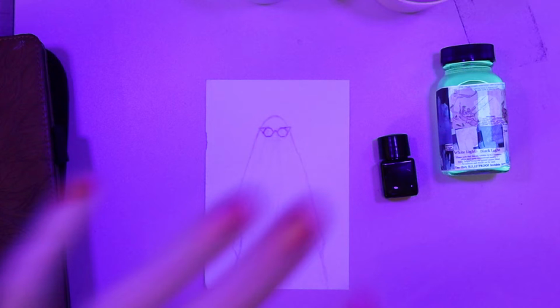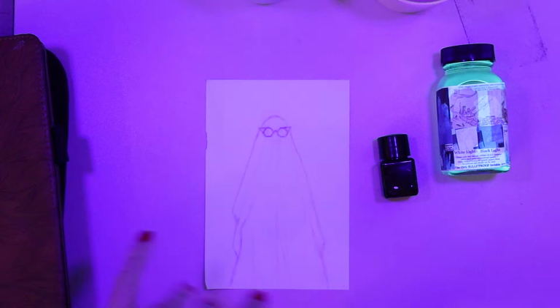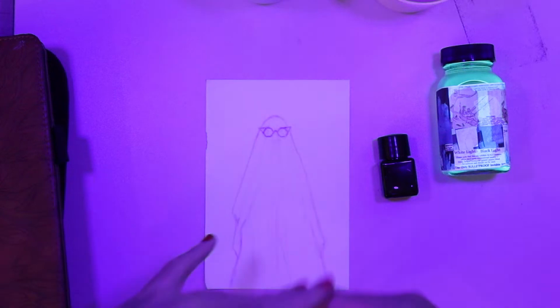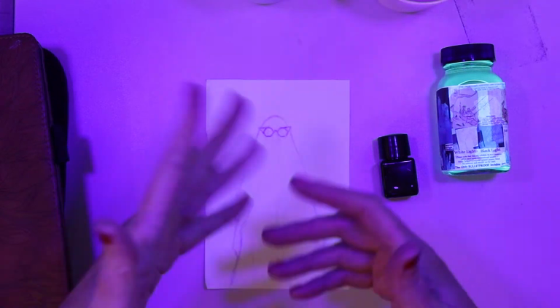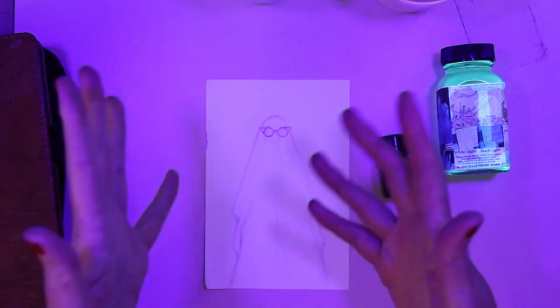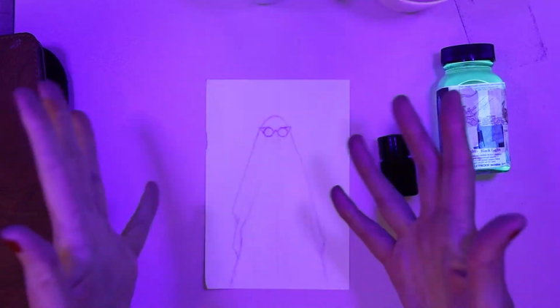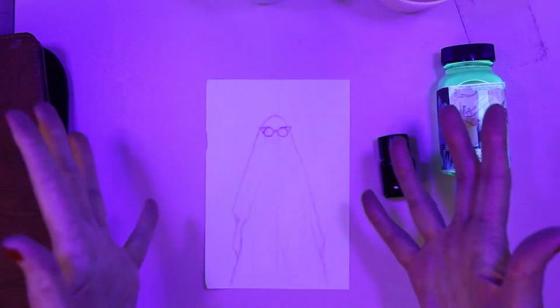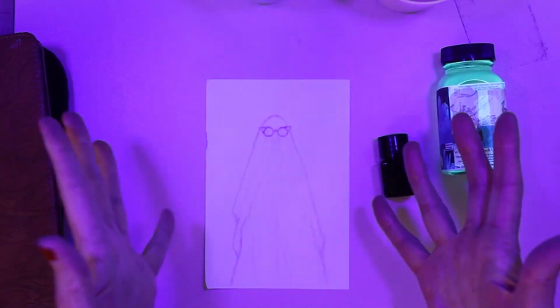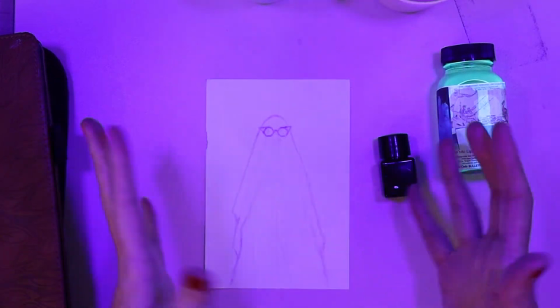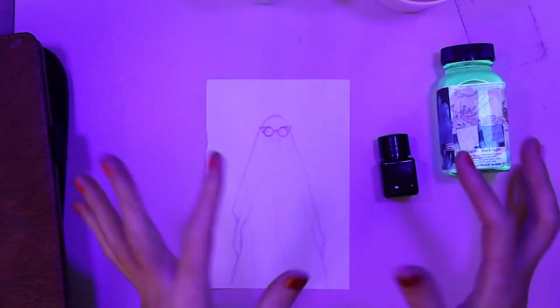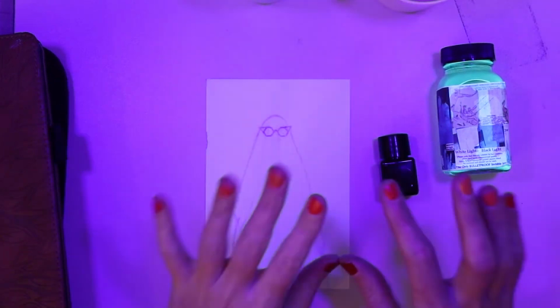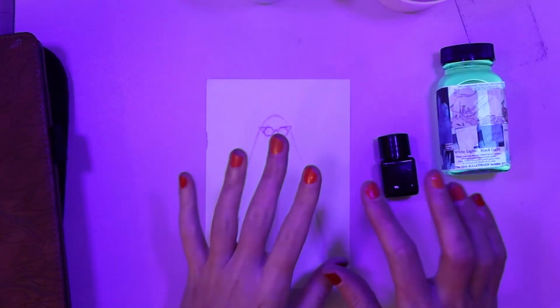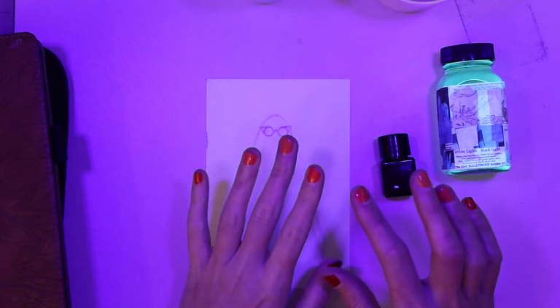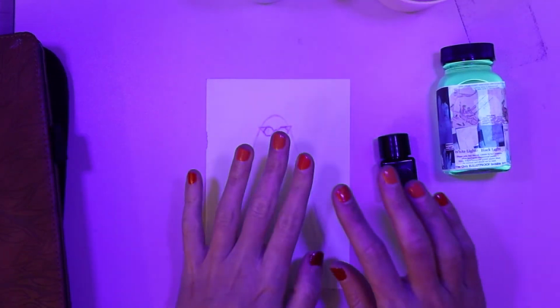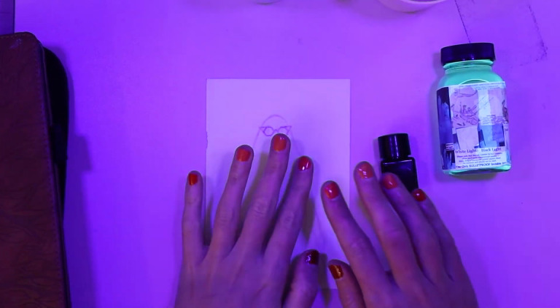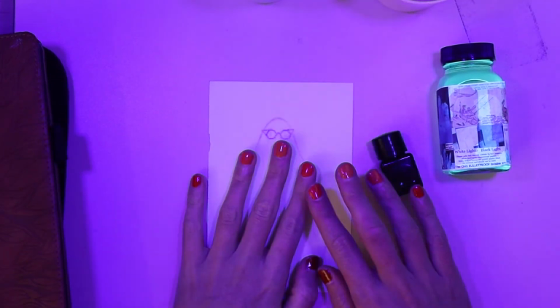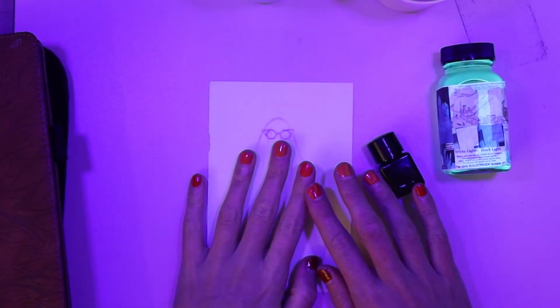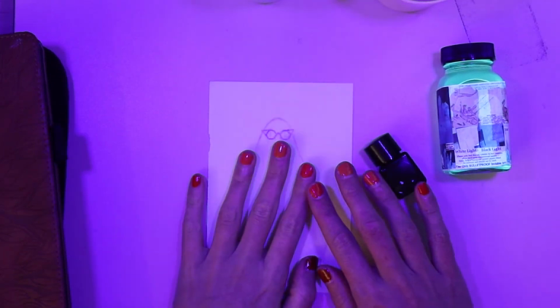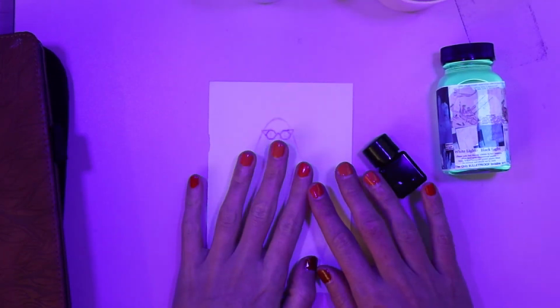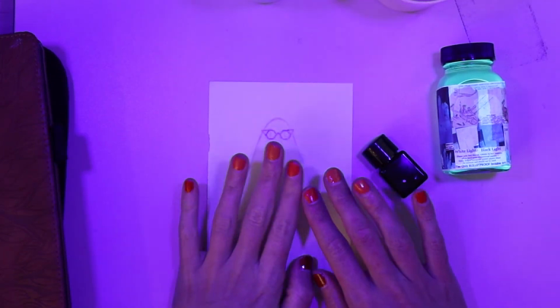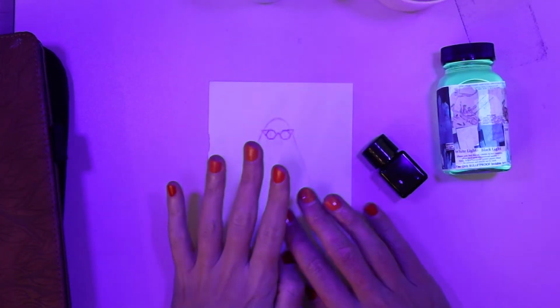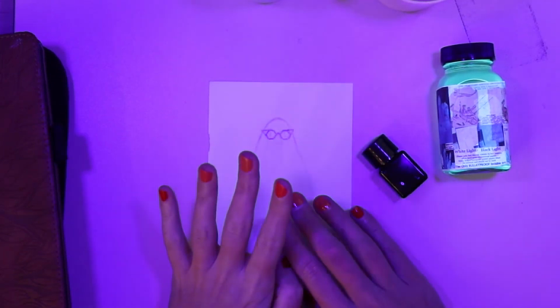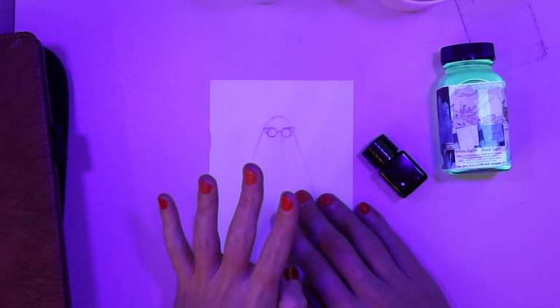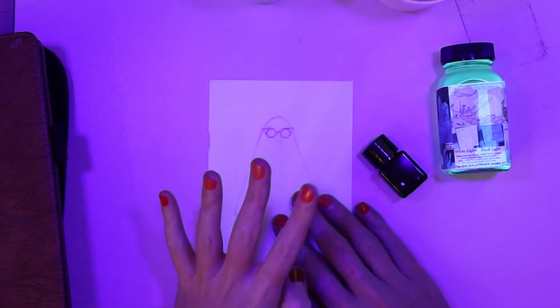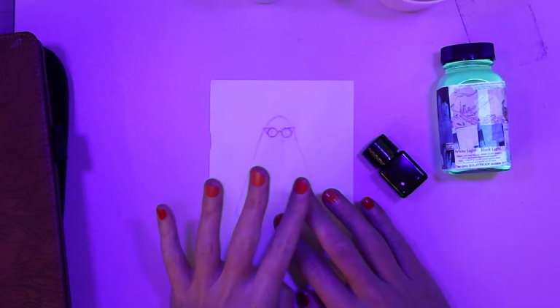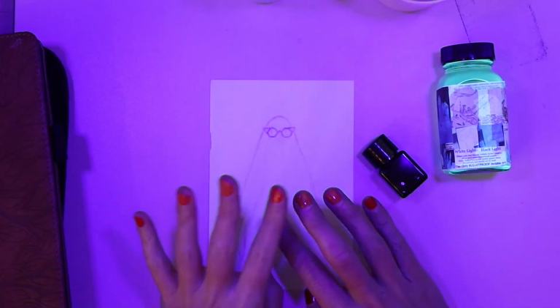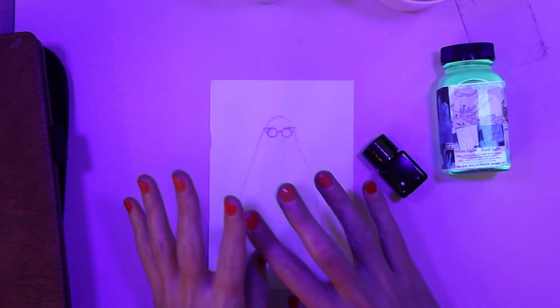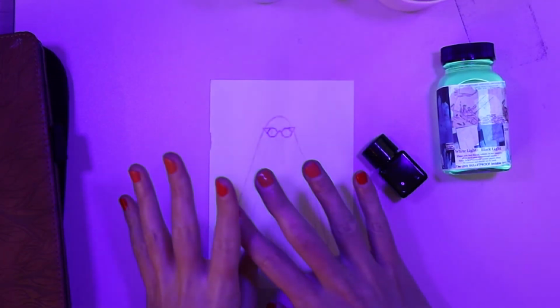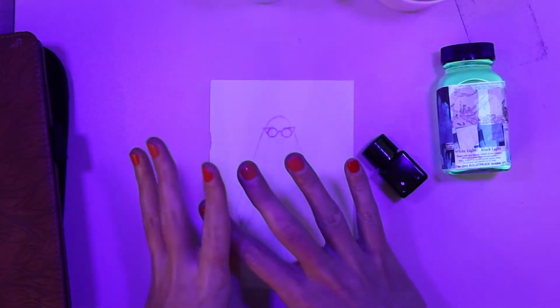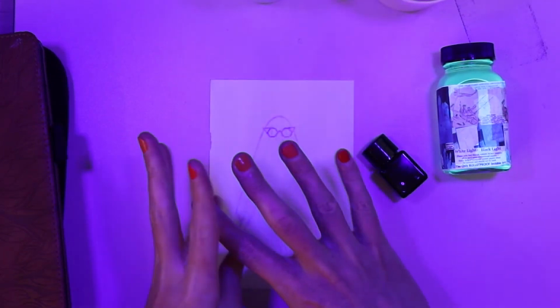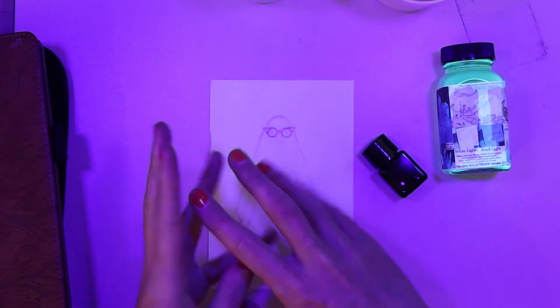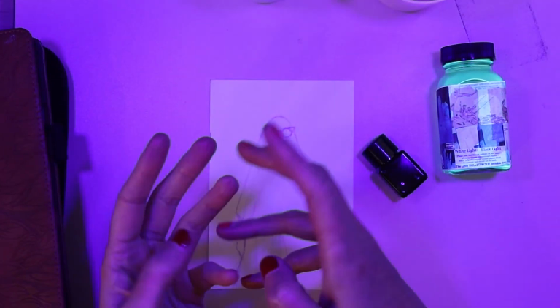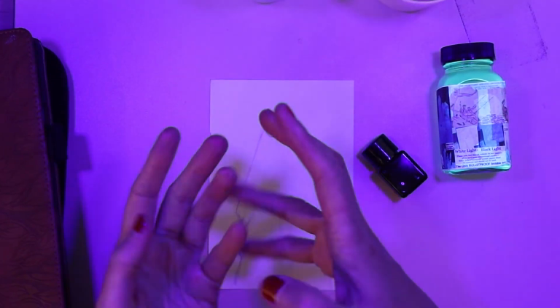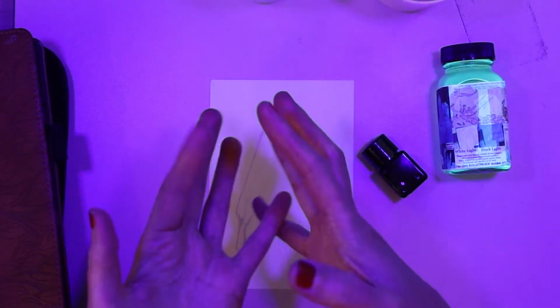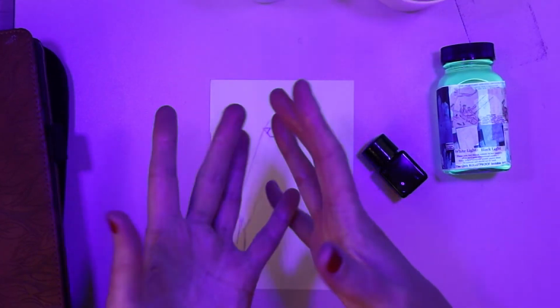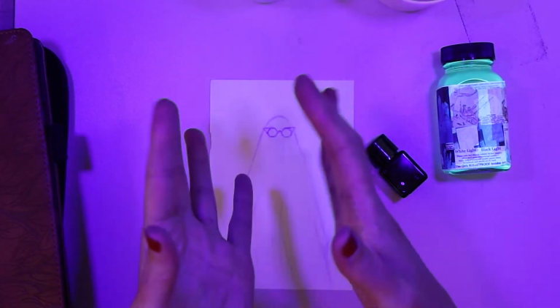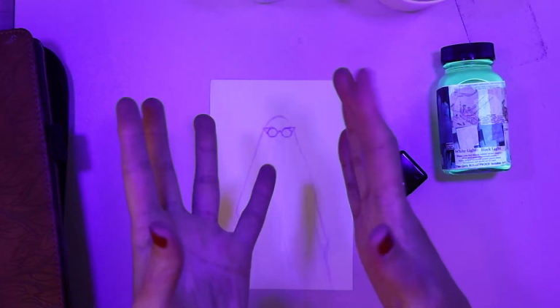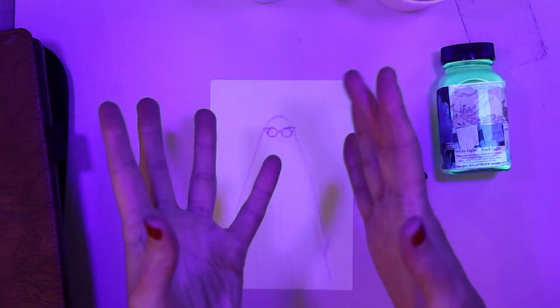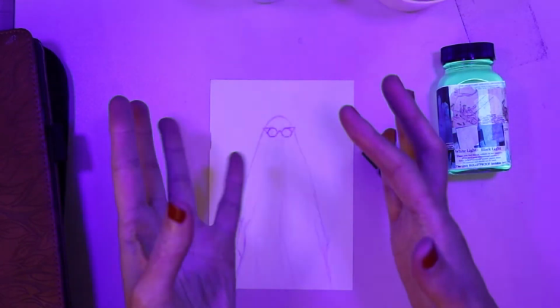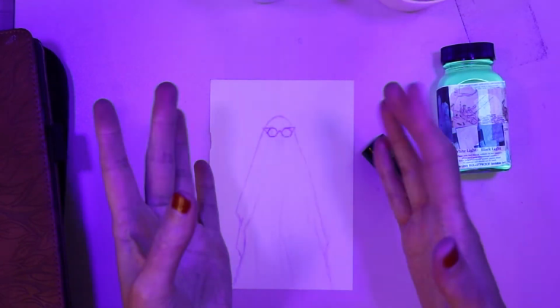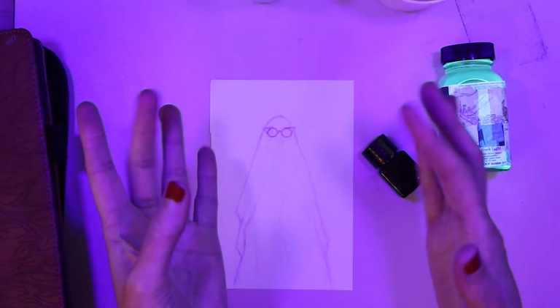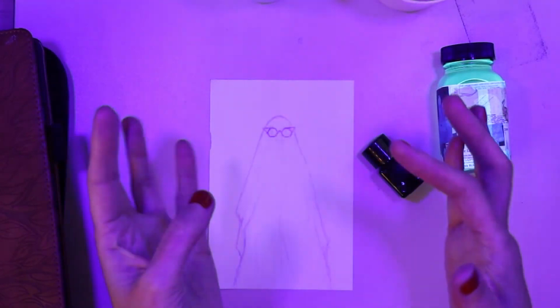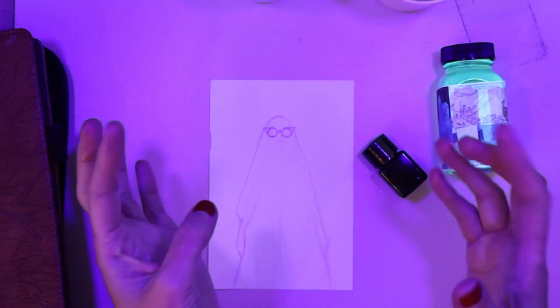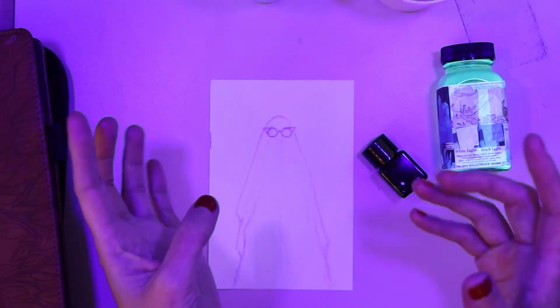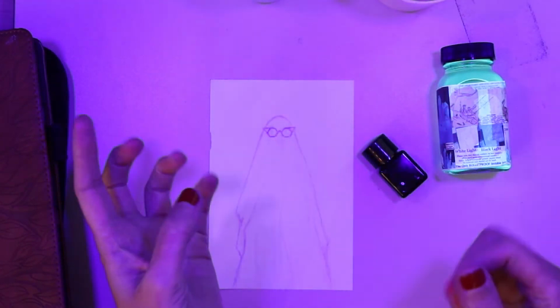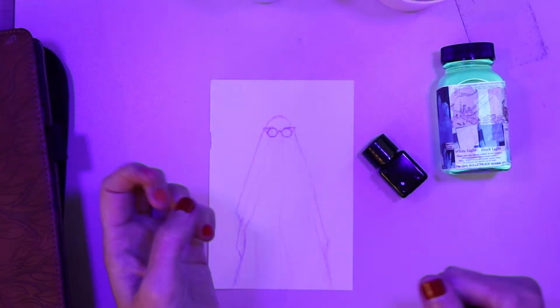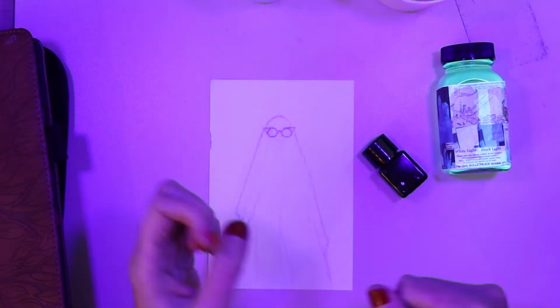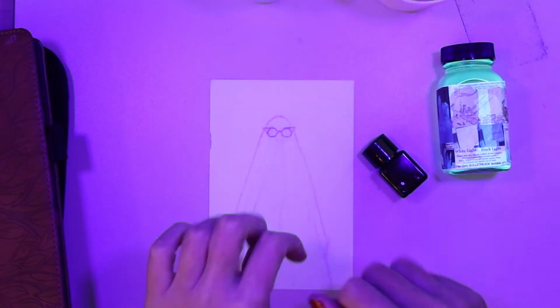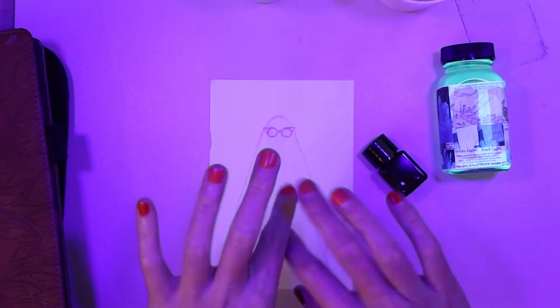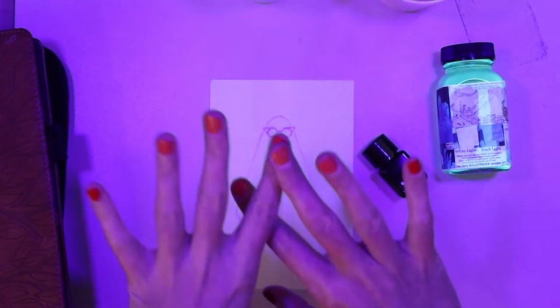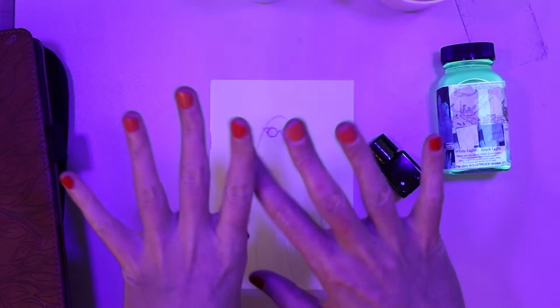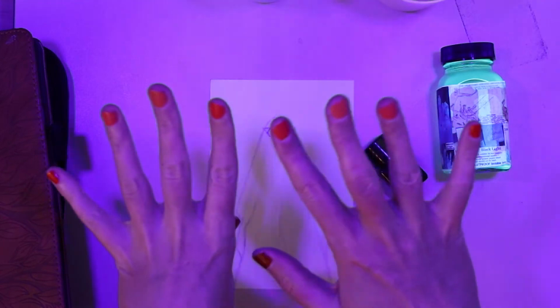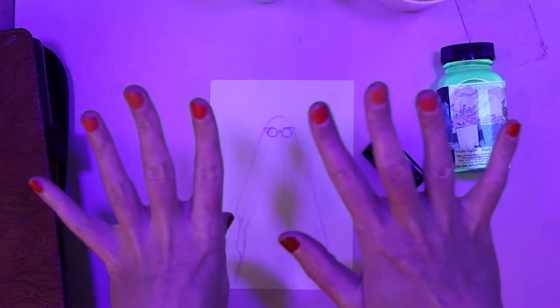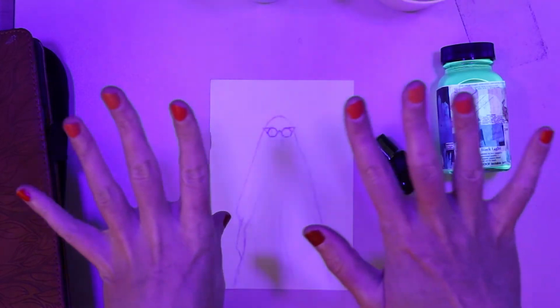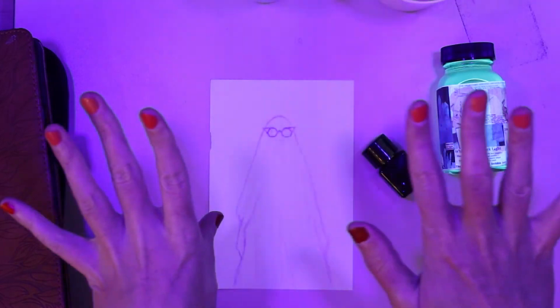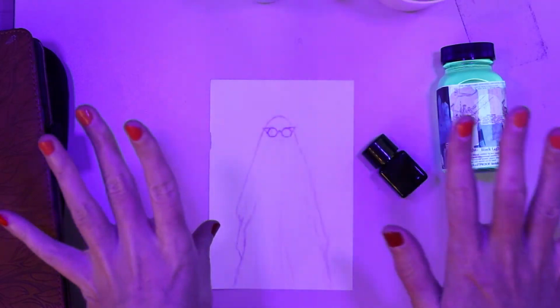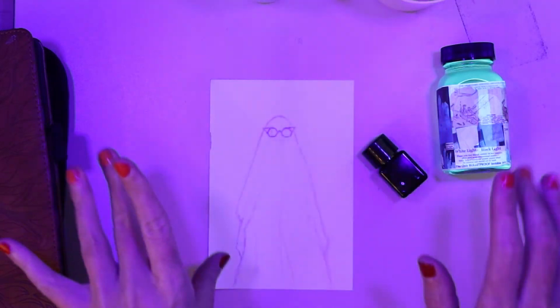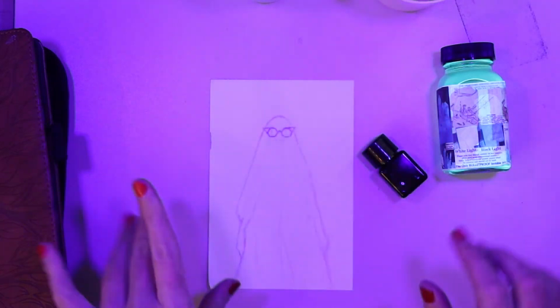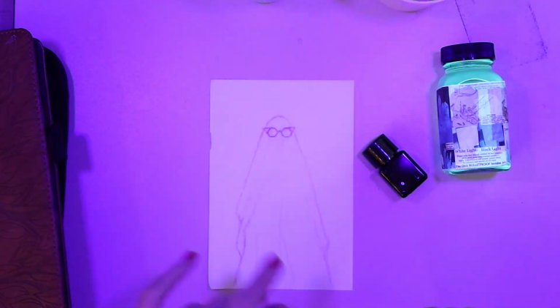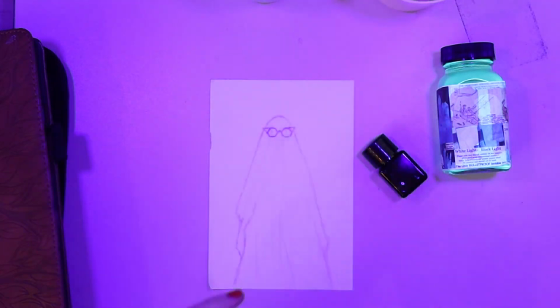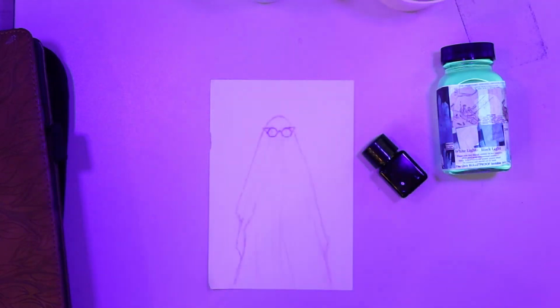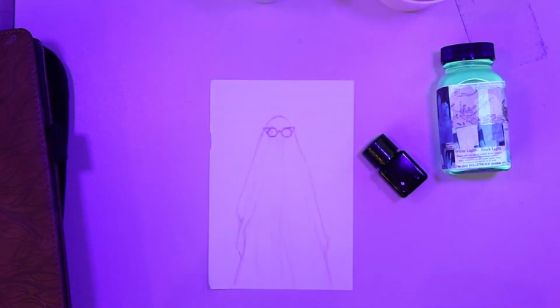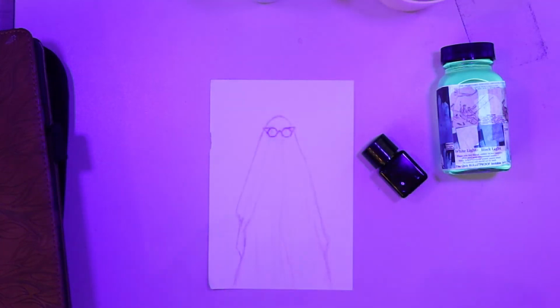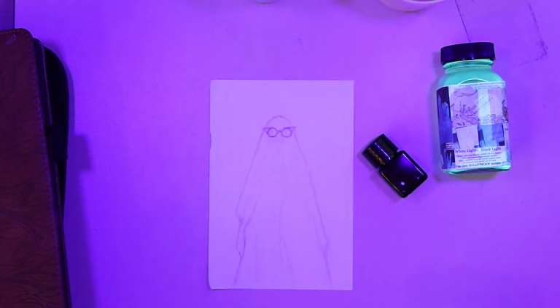Hello everyone, my name is Hilde and welcome back for 31 days of spooky journaling.